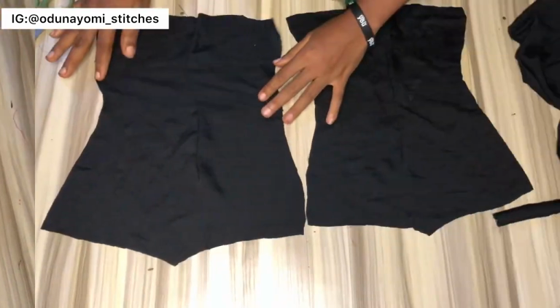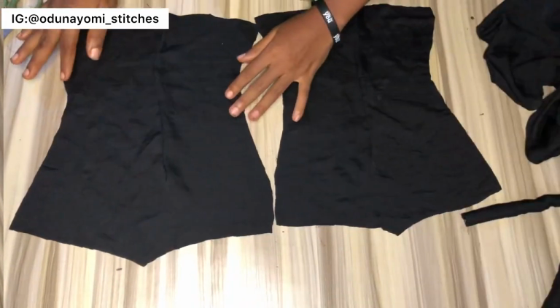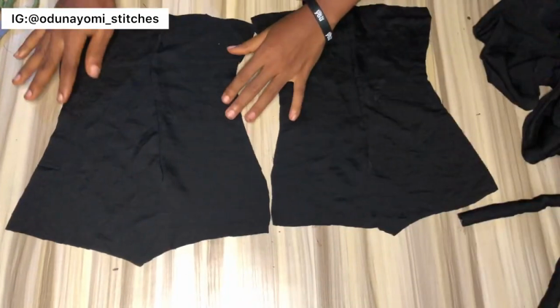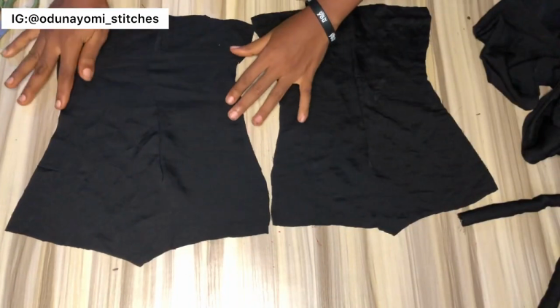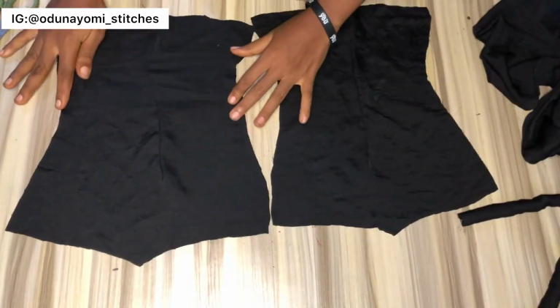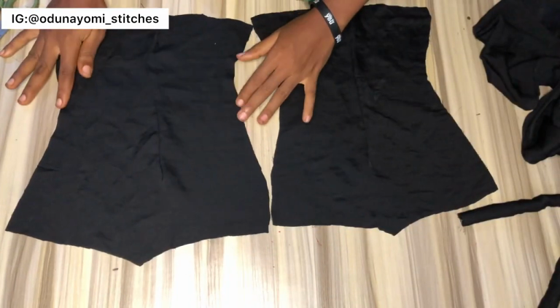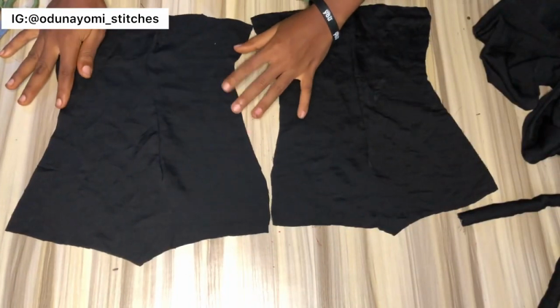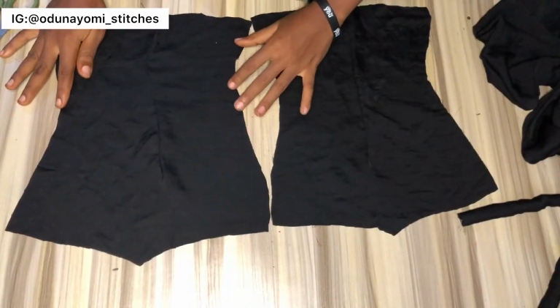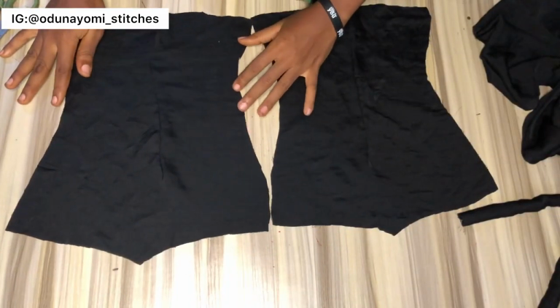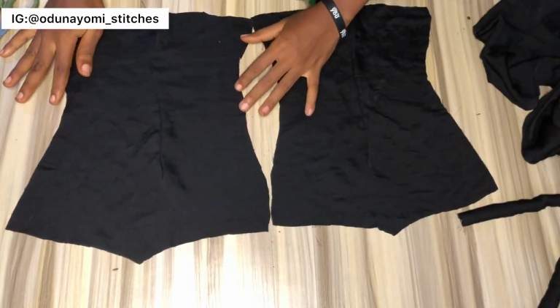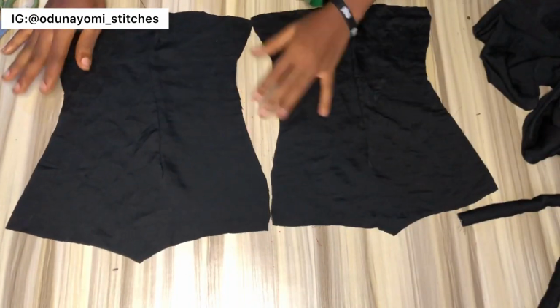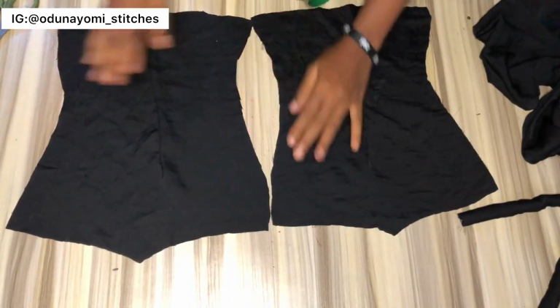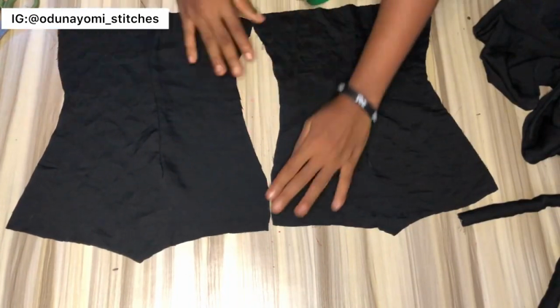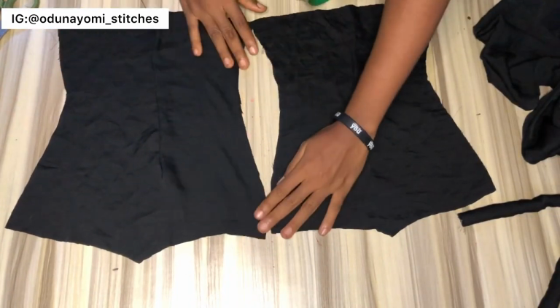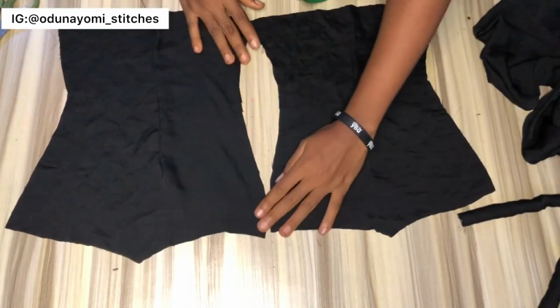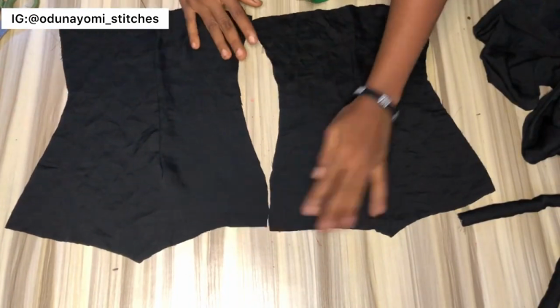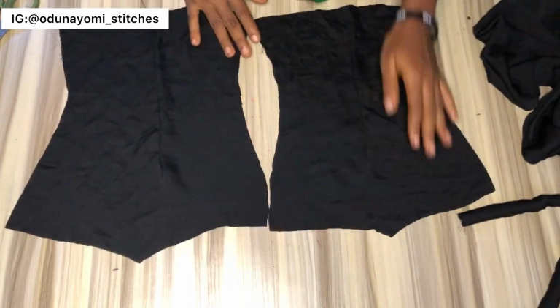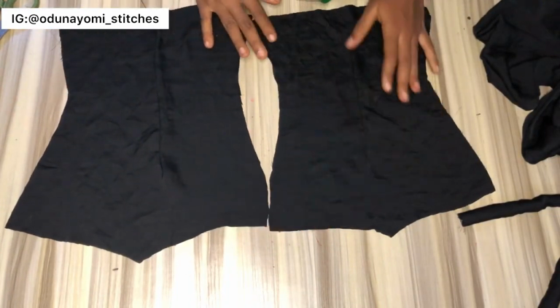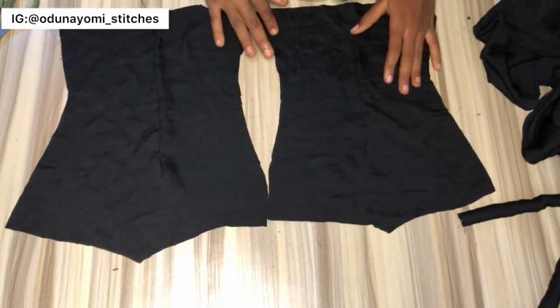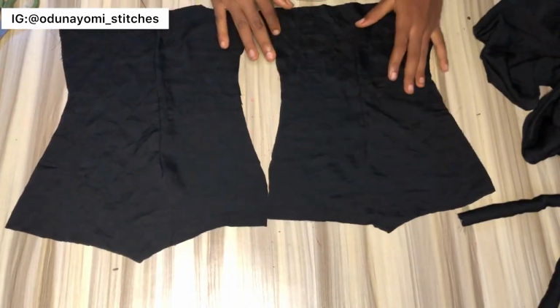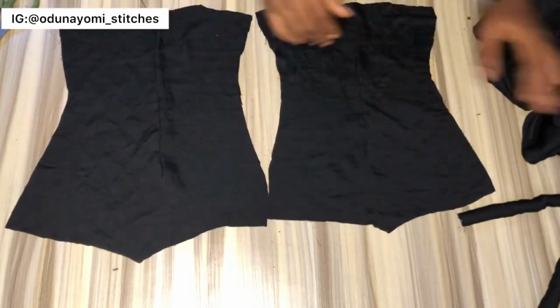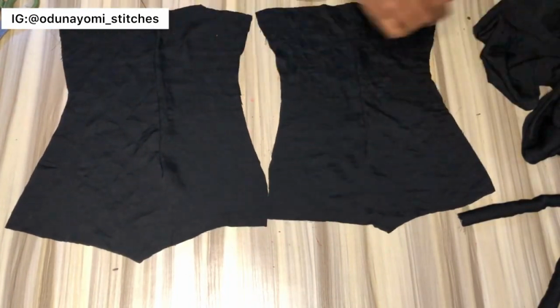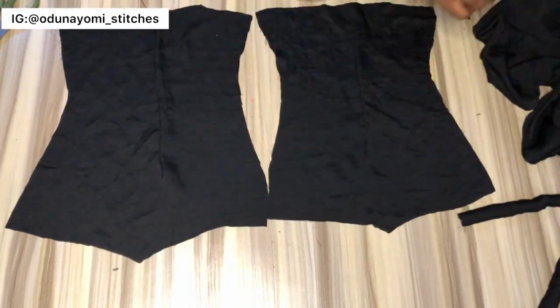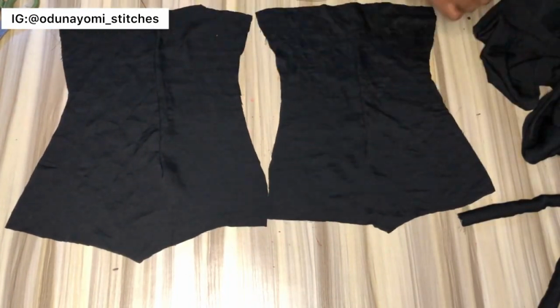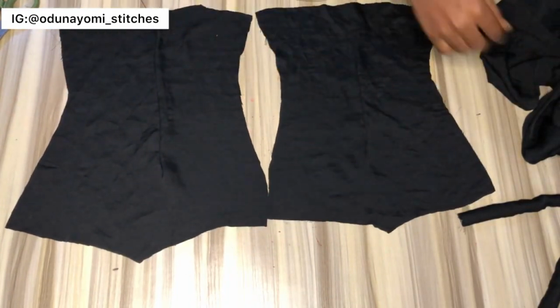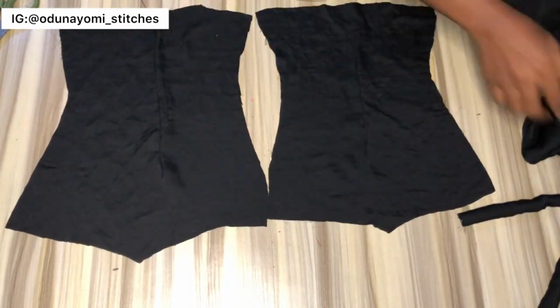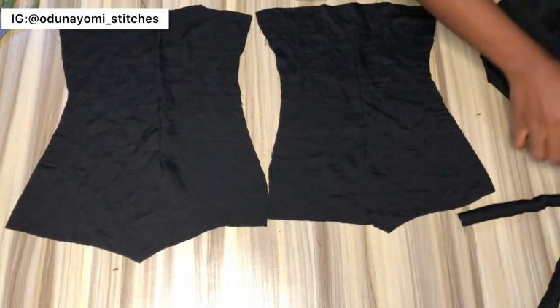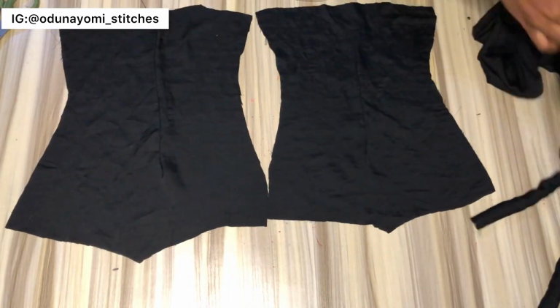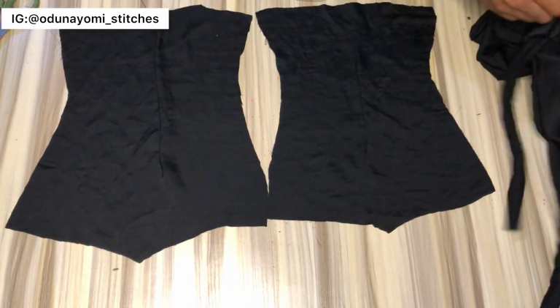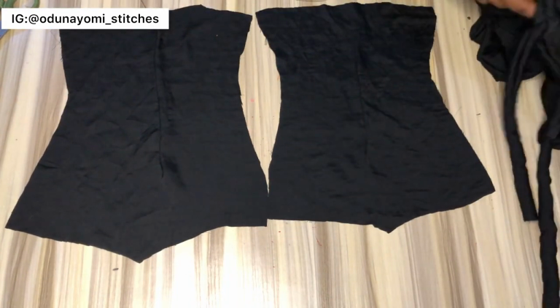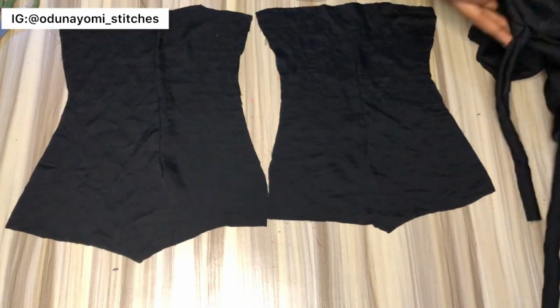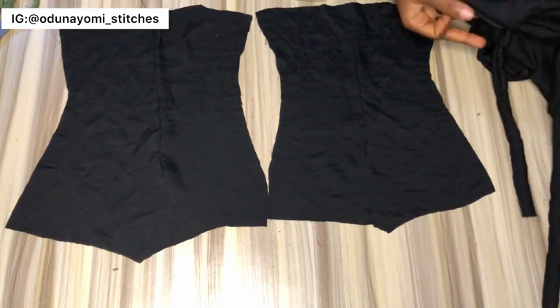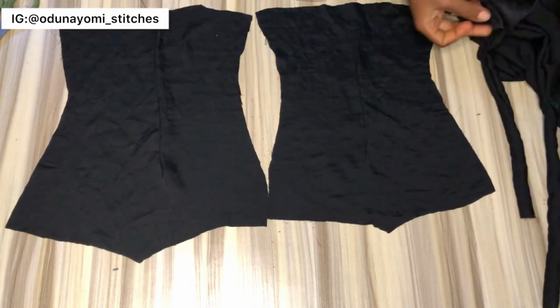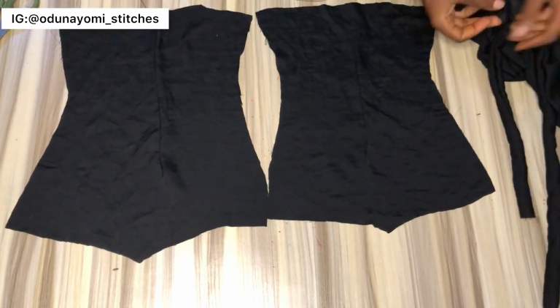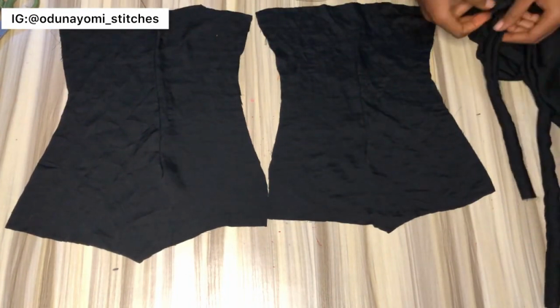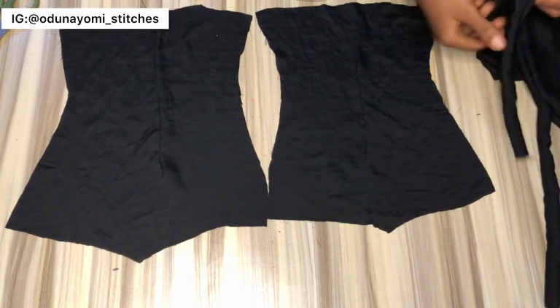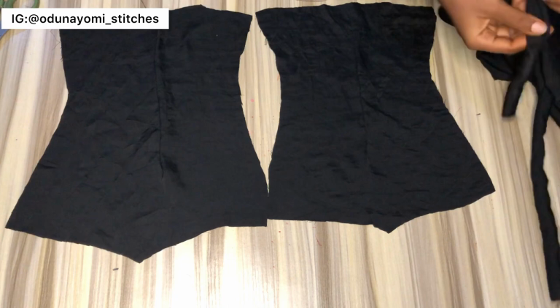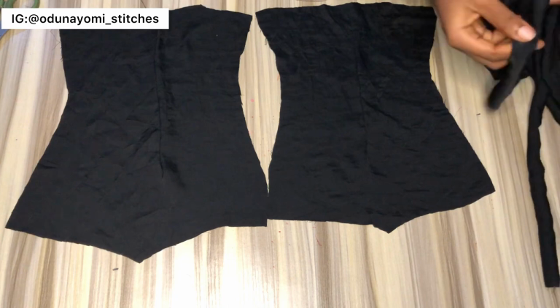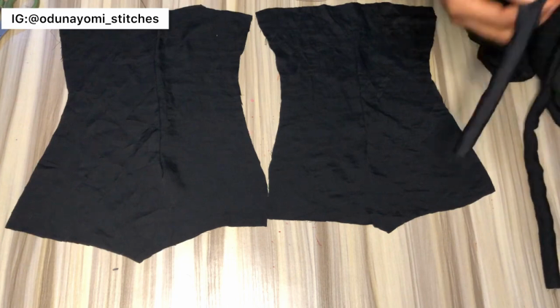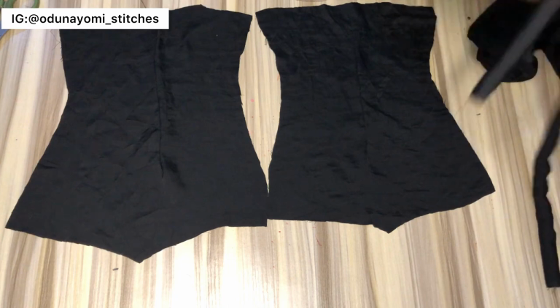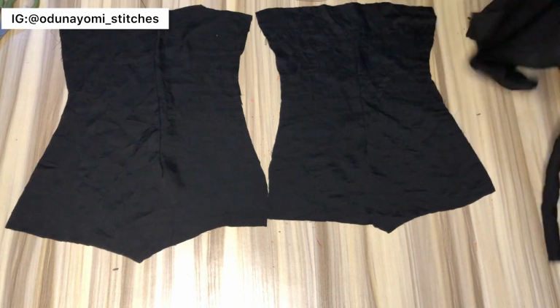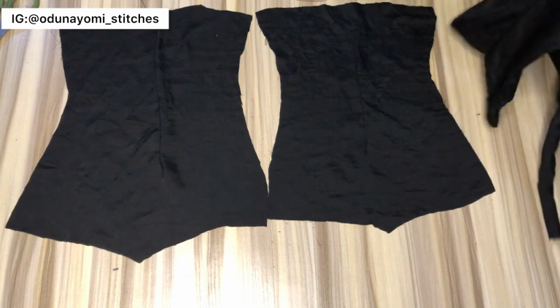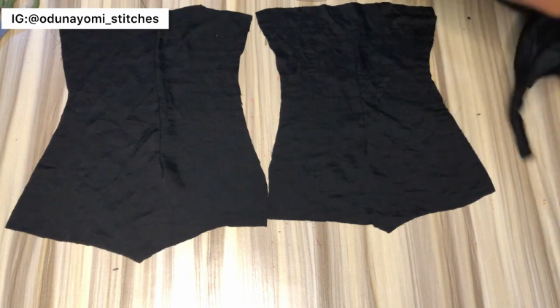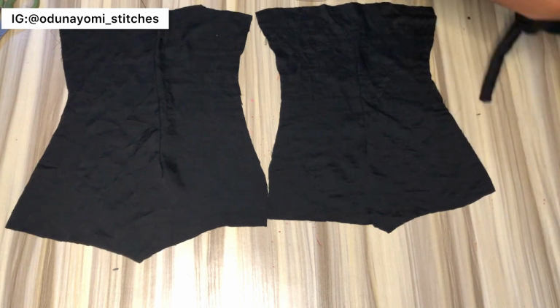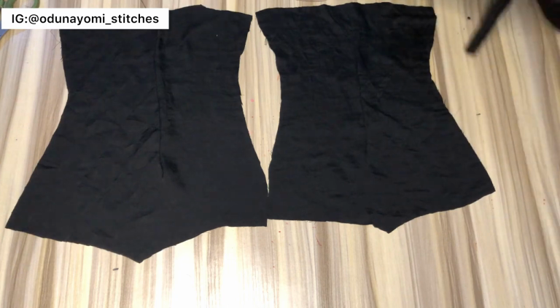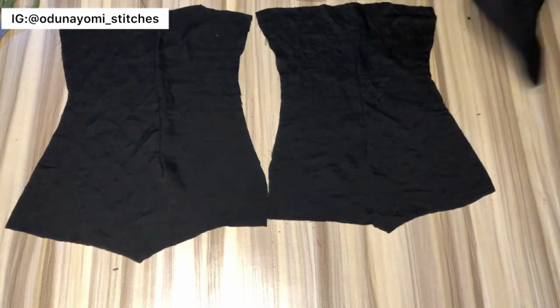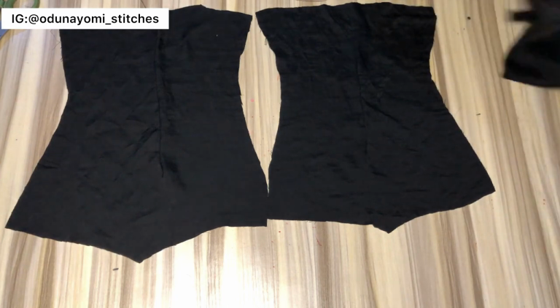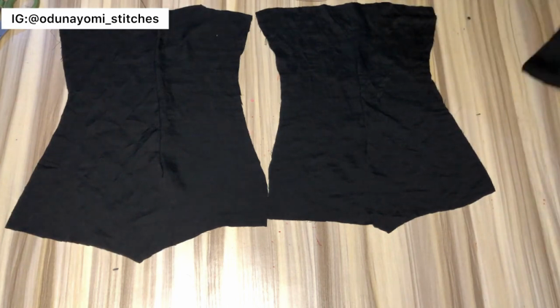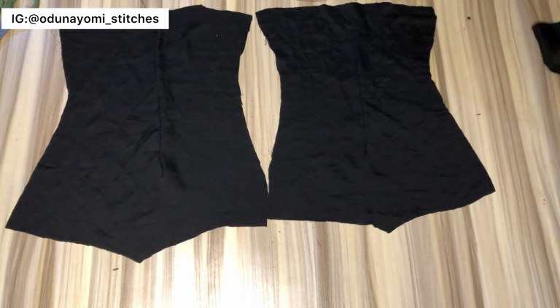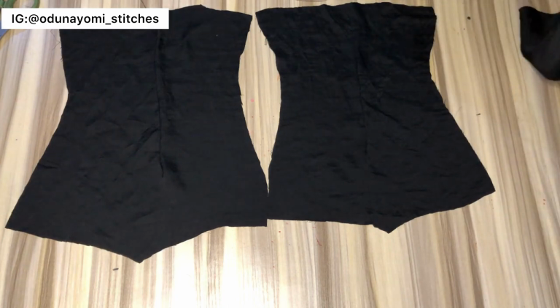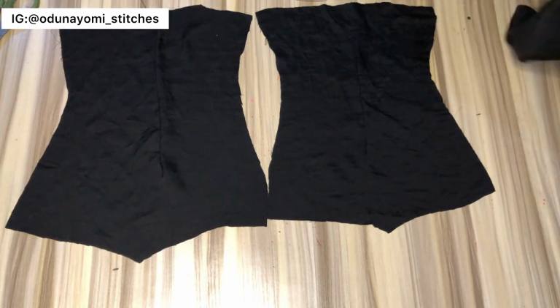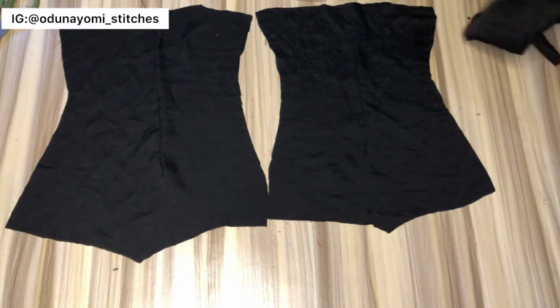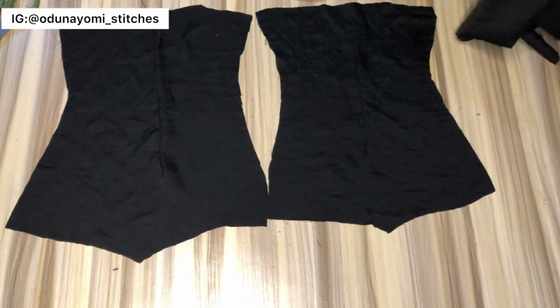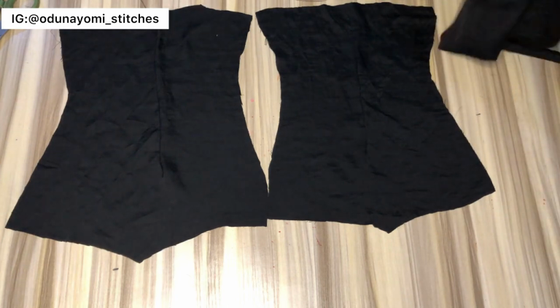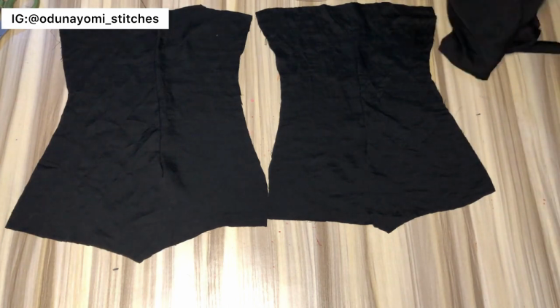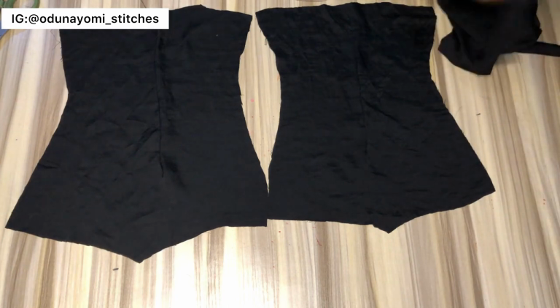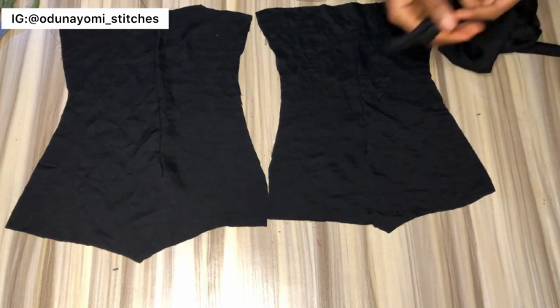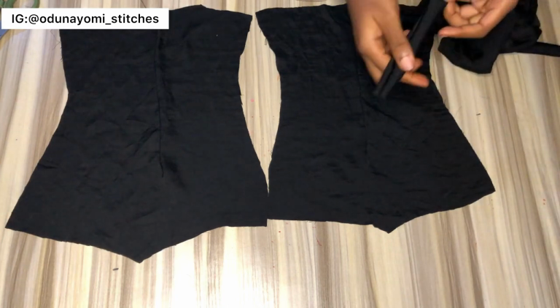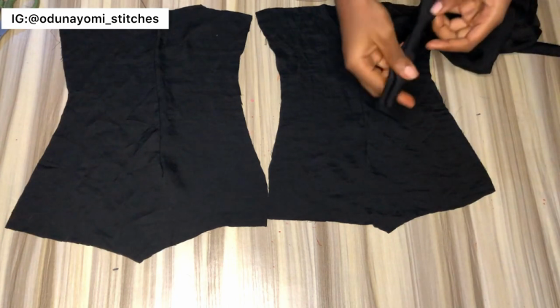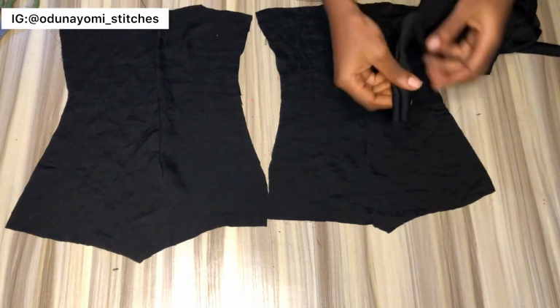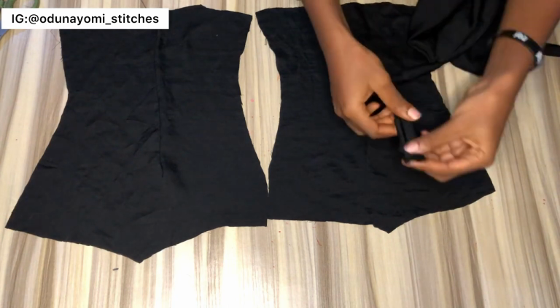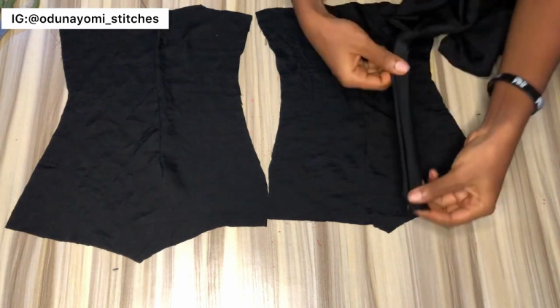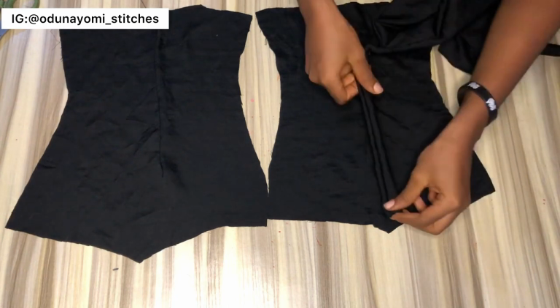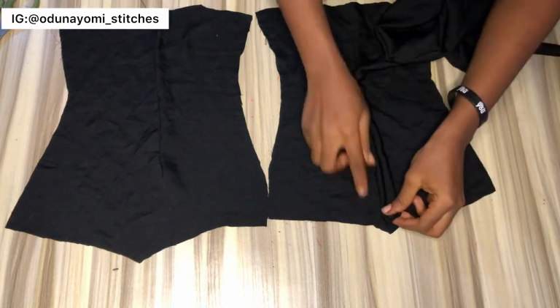You go ahead and sew after placing this on it, and you leave an opening at one side so that you can turn it through. You do the same thing for the back — you place the strap, then you sew too.